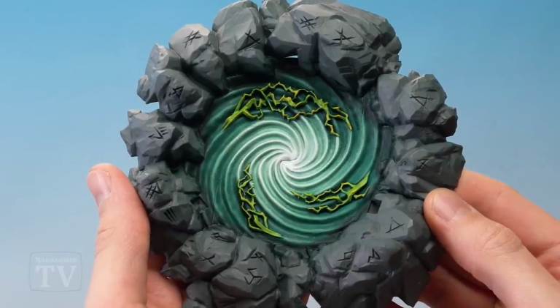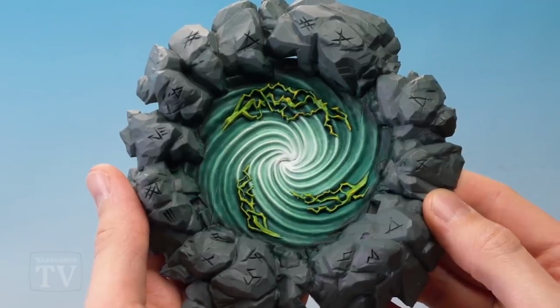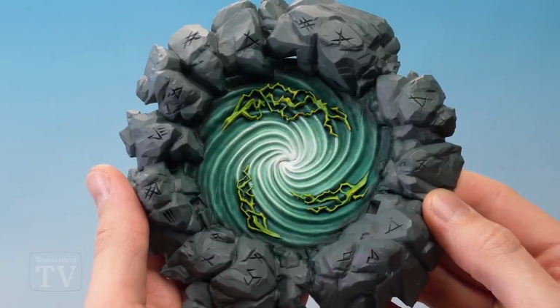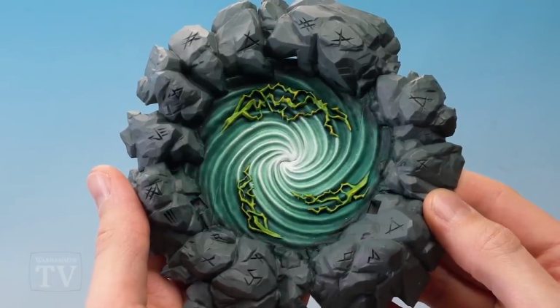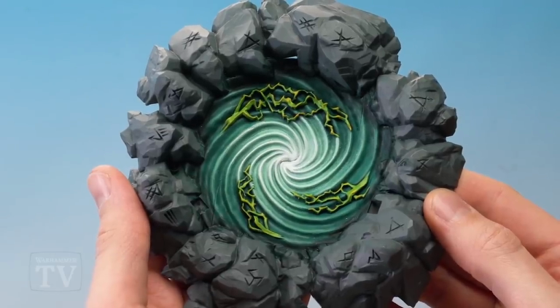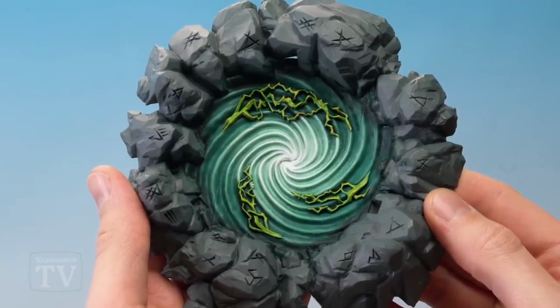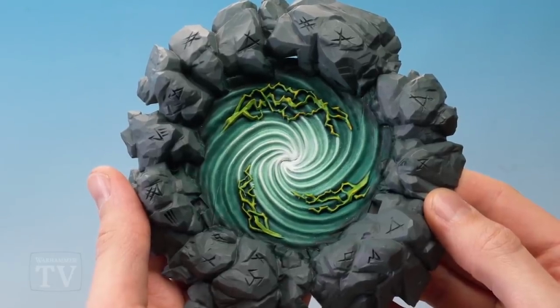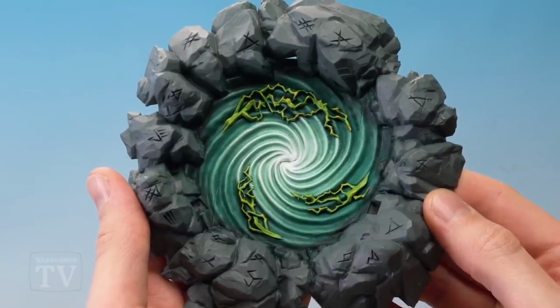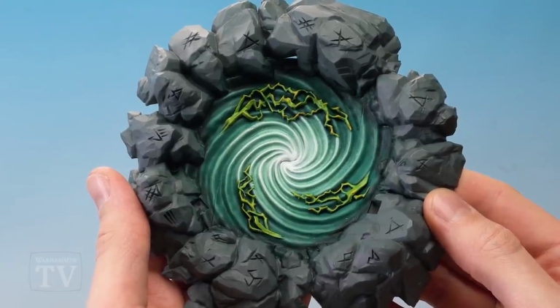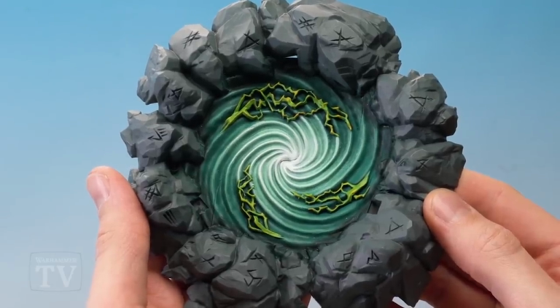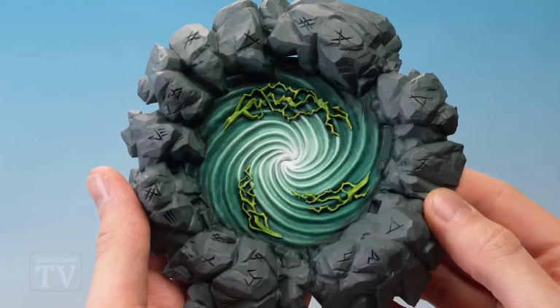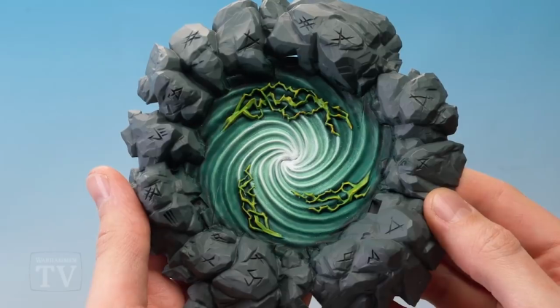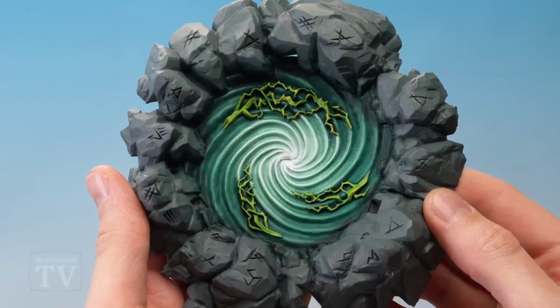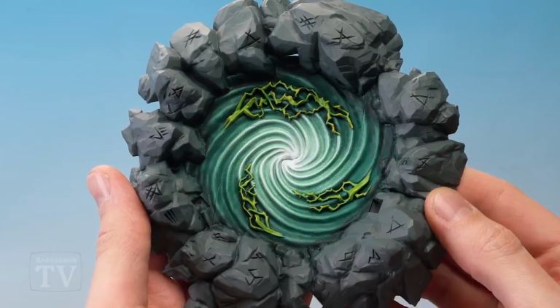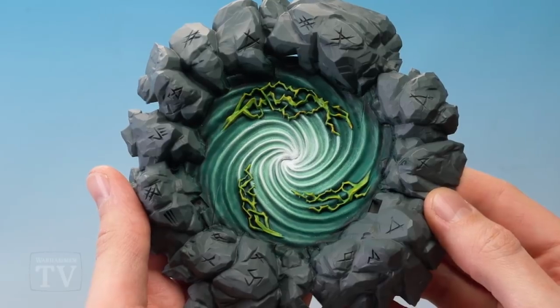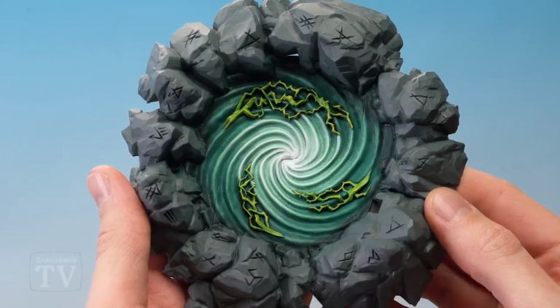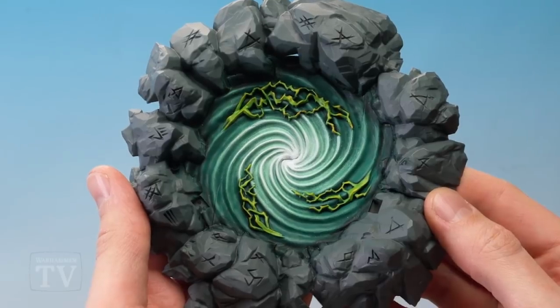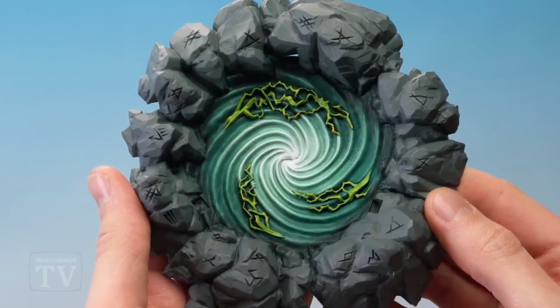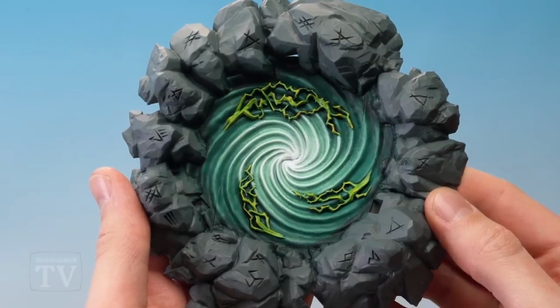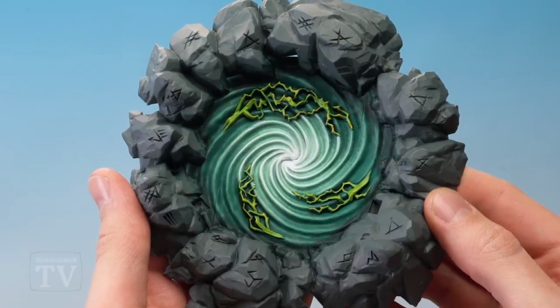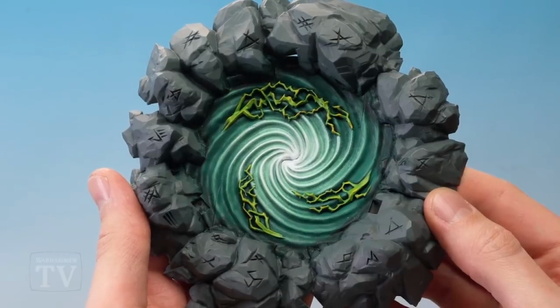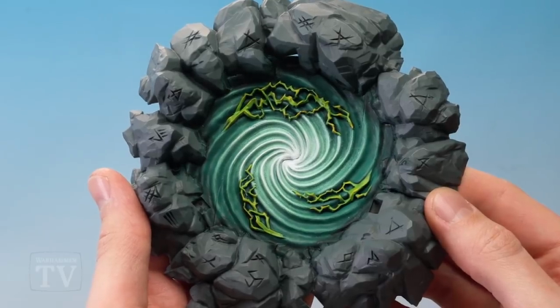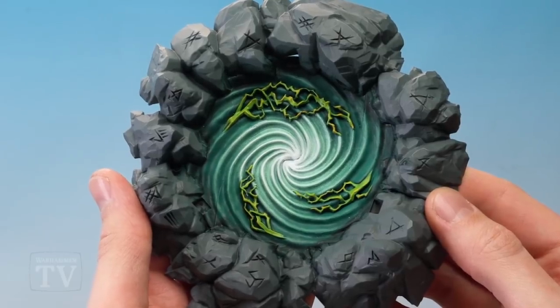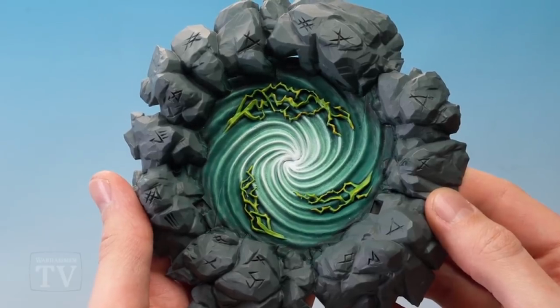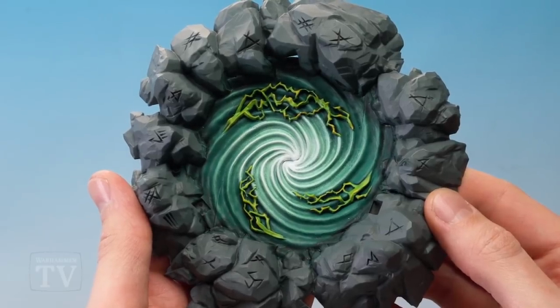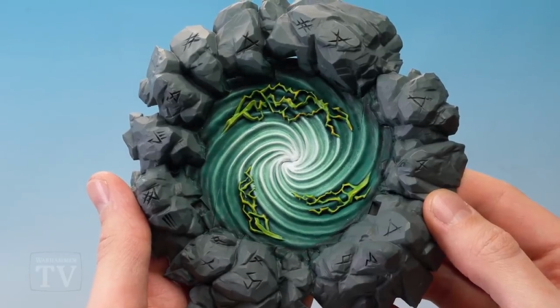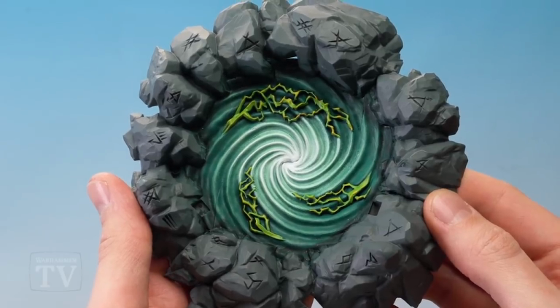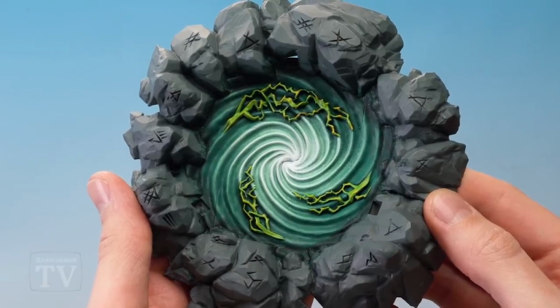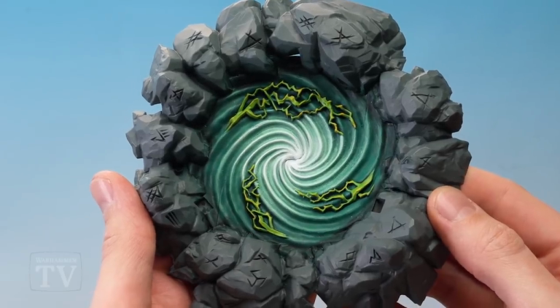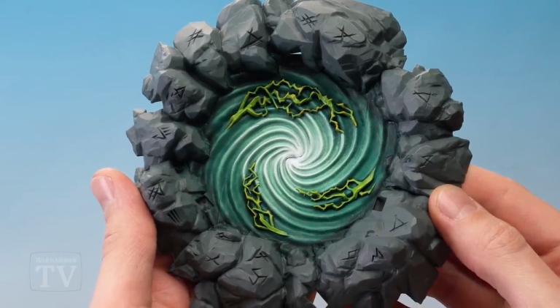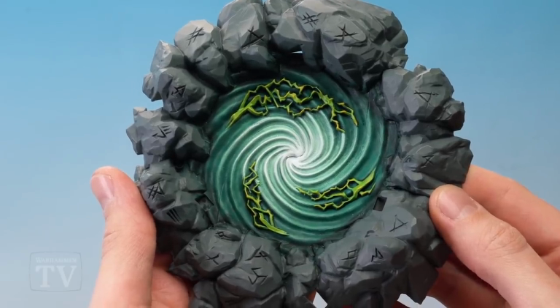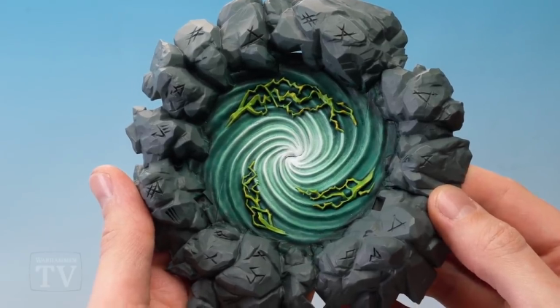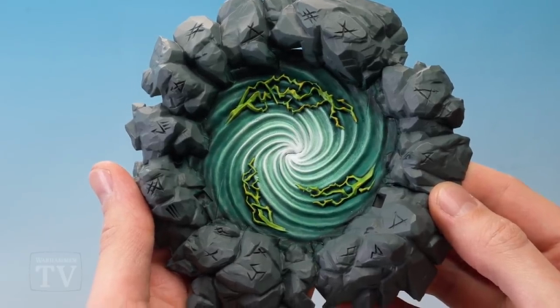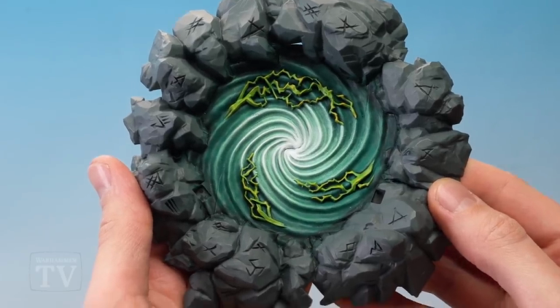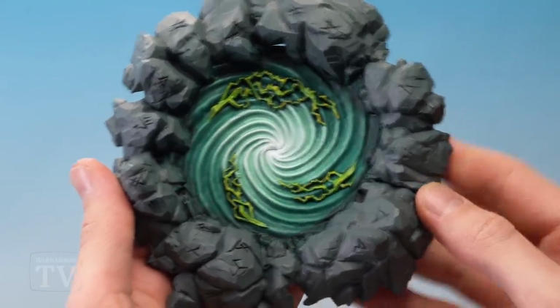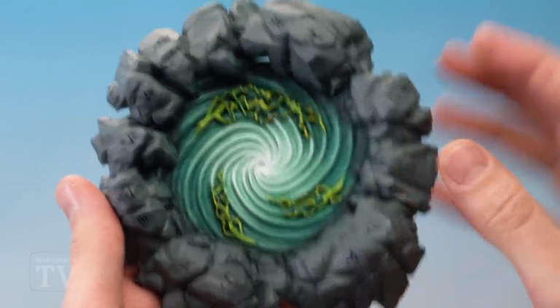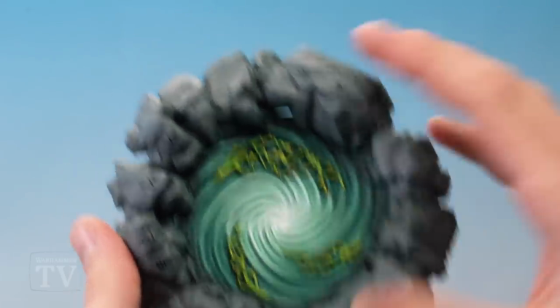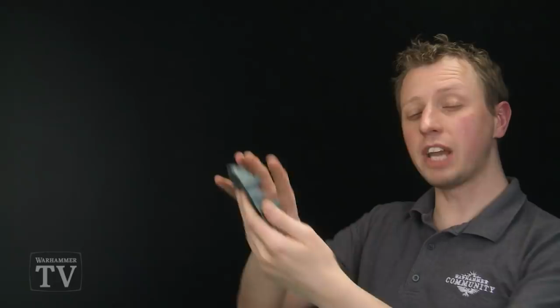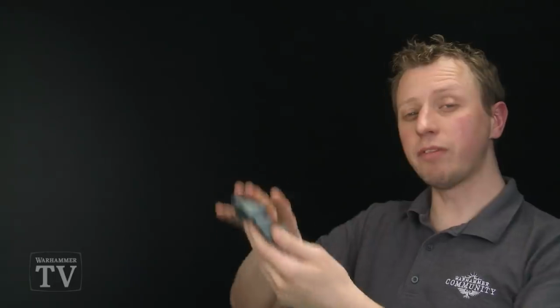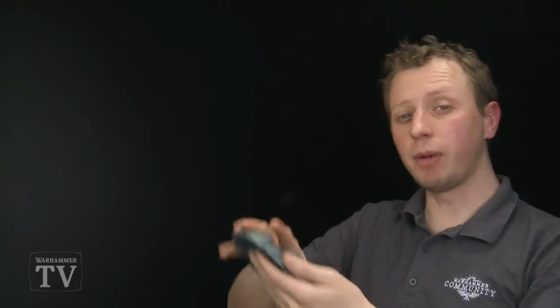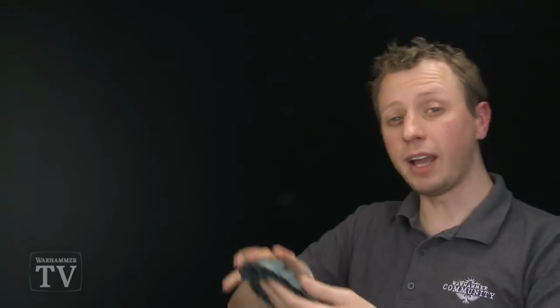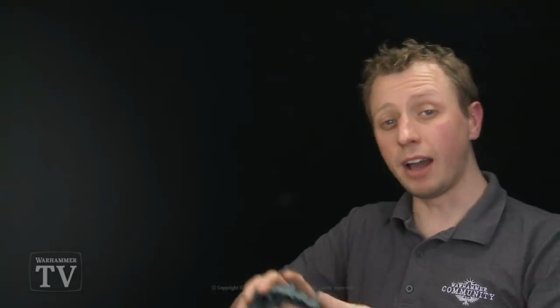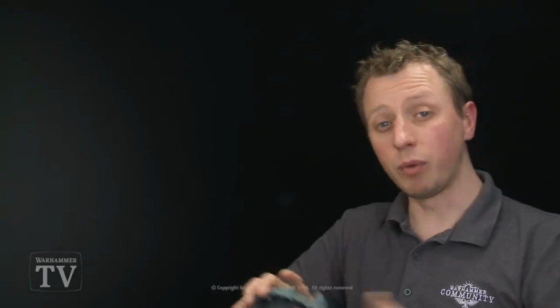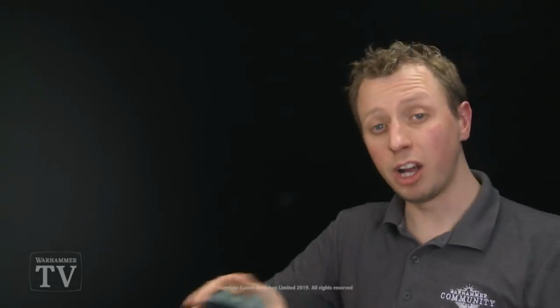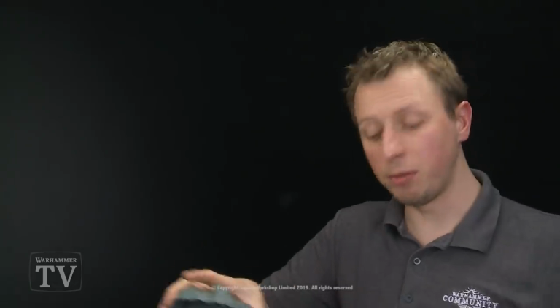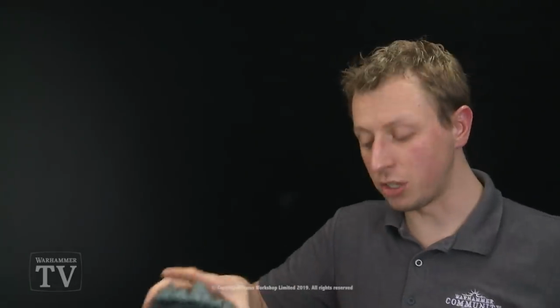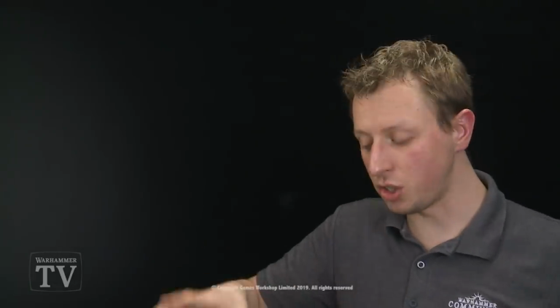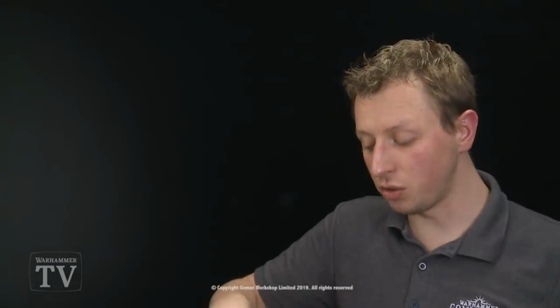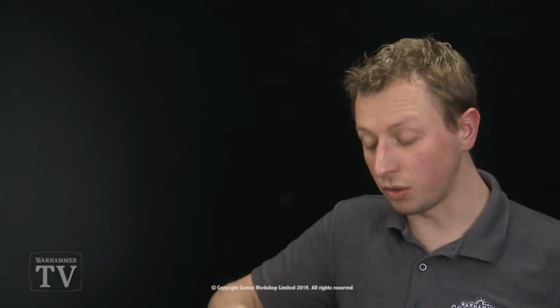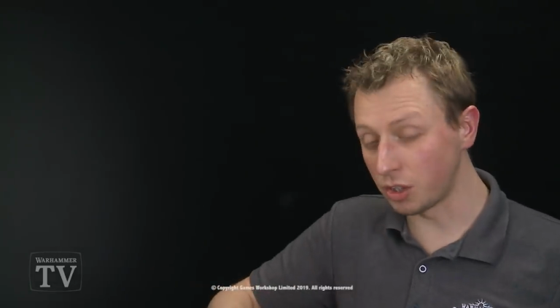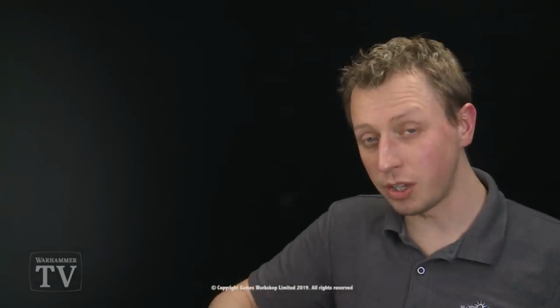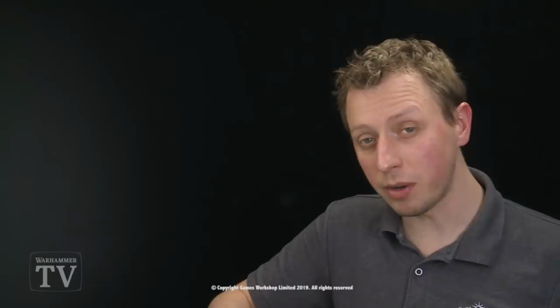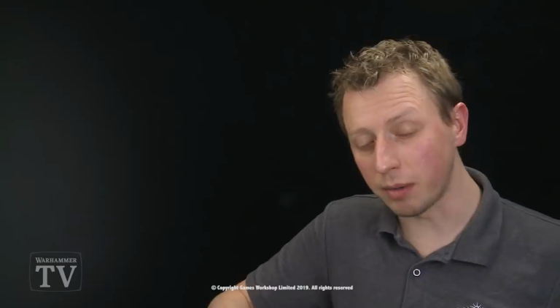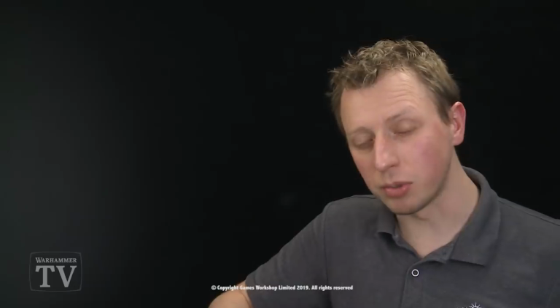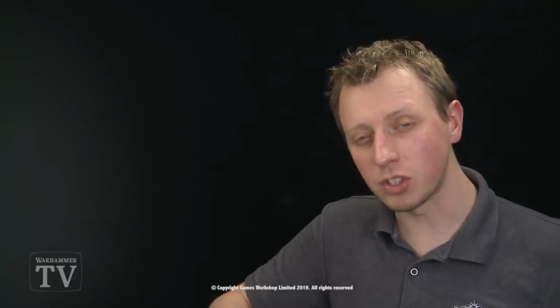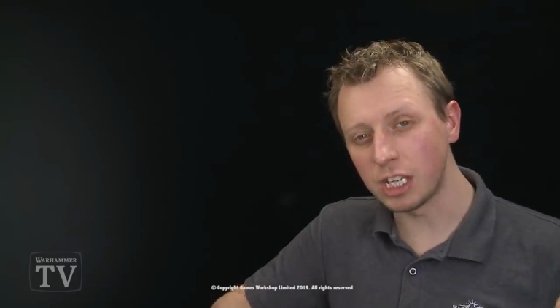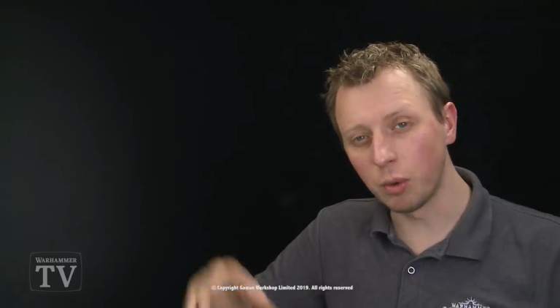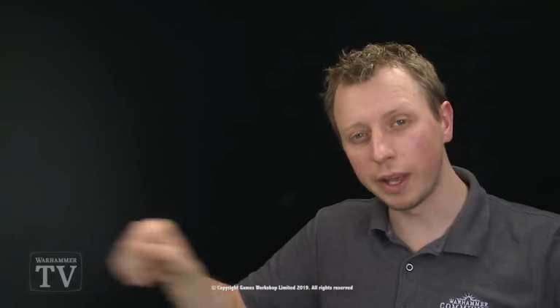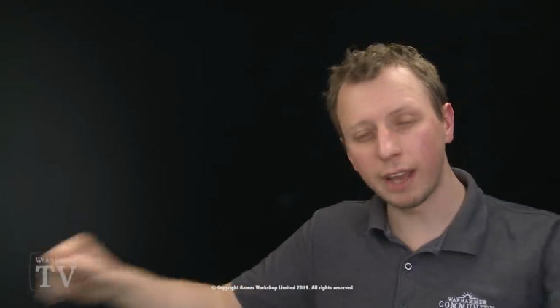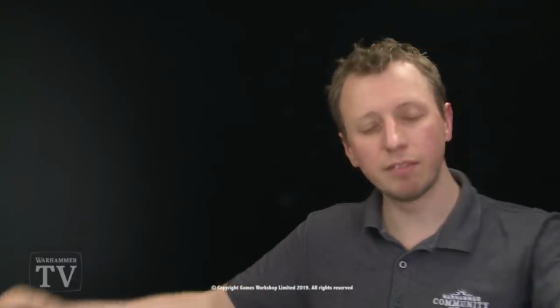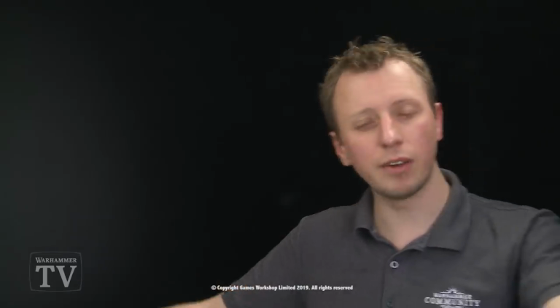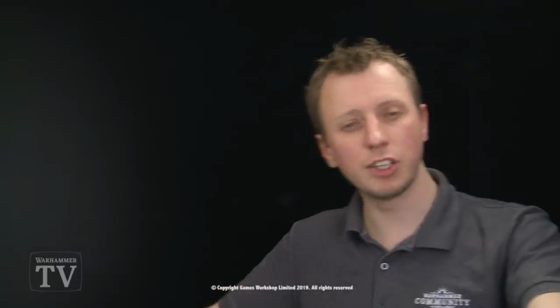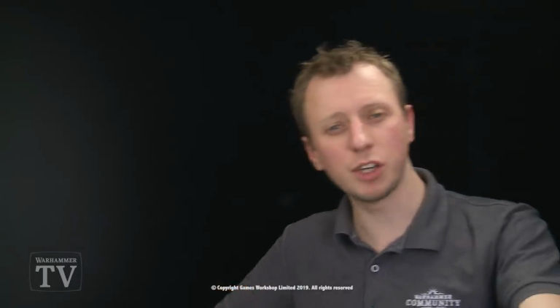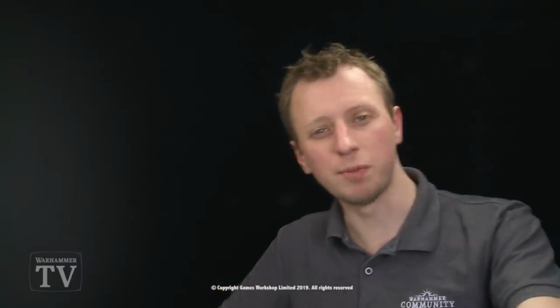With that lightning highlighted, the portal effect of the Gnawhole is complete. If you're a Skaven player, I really hope that's useful to you, and we'll see you all again very soon!